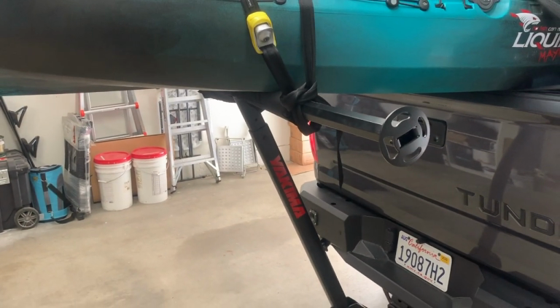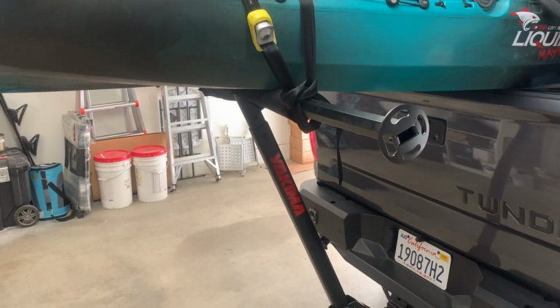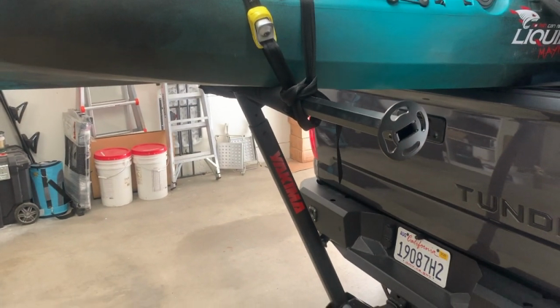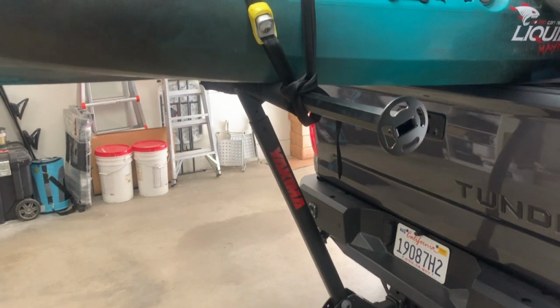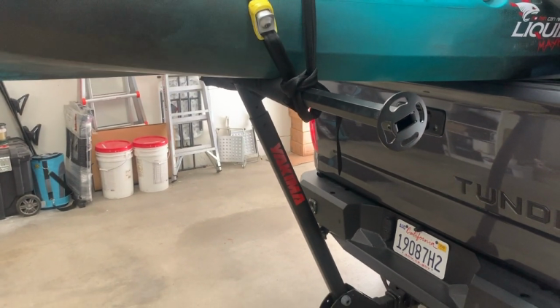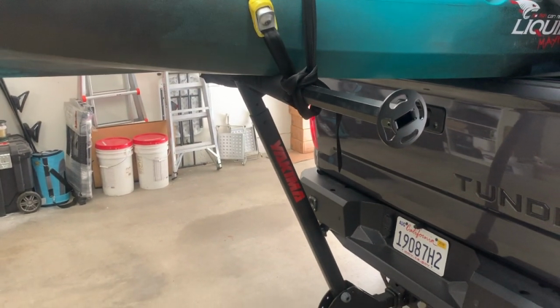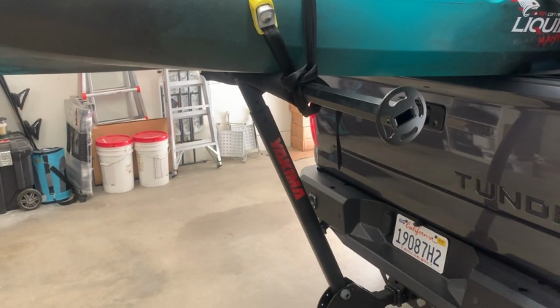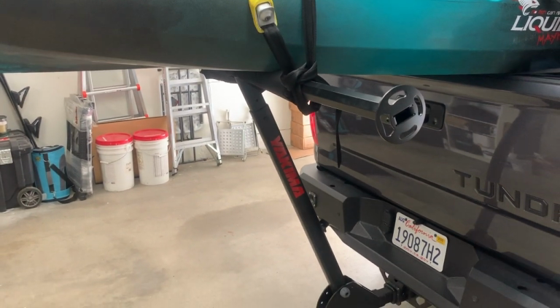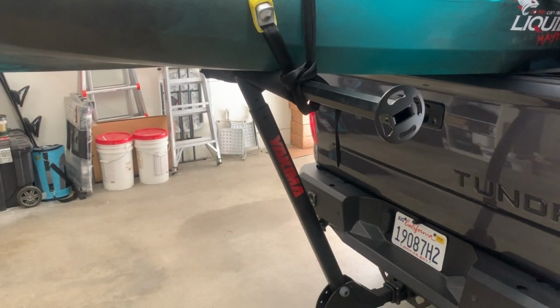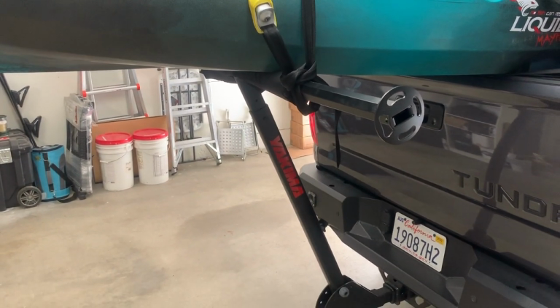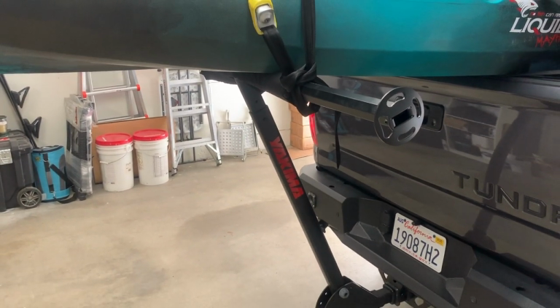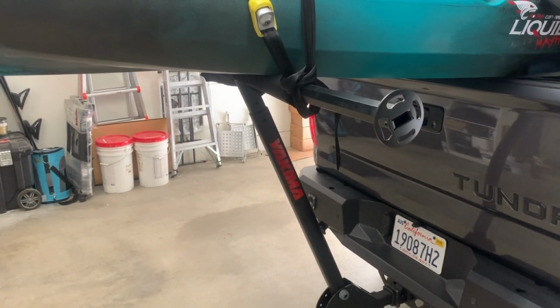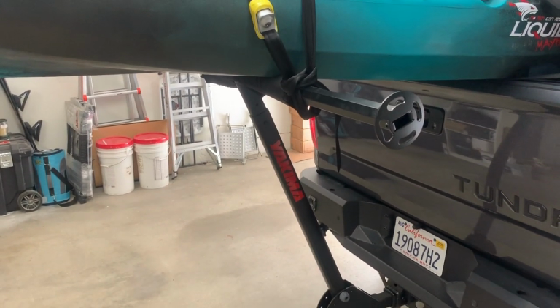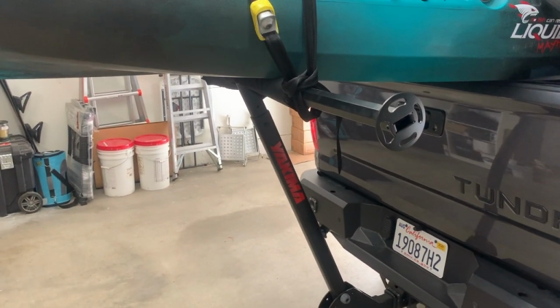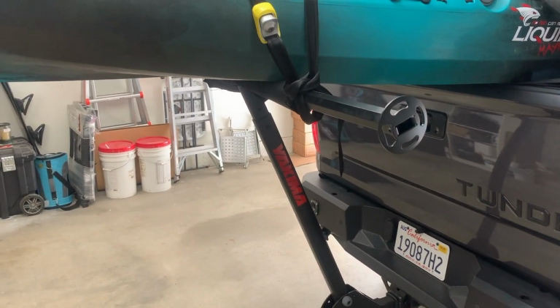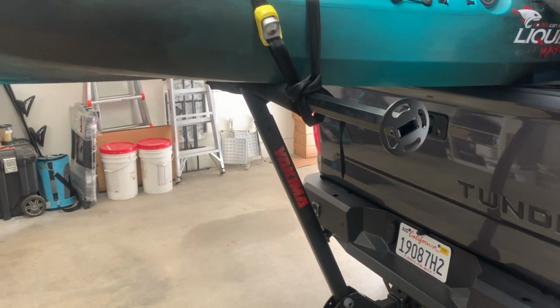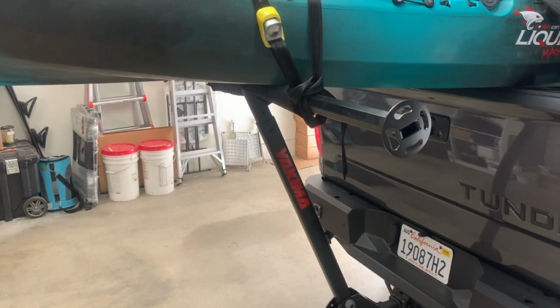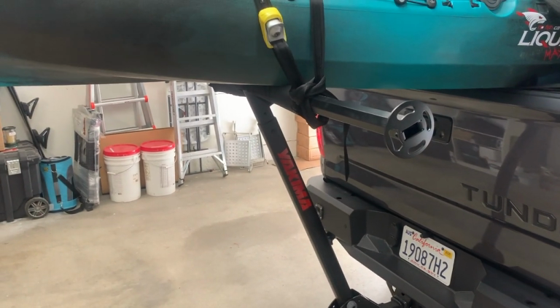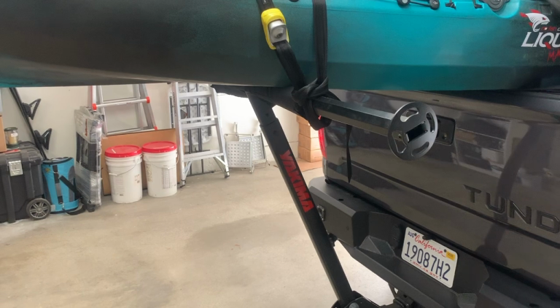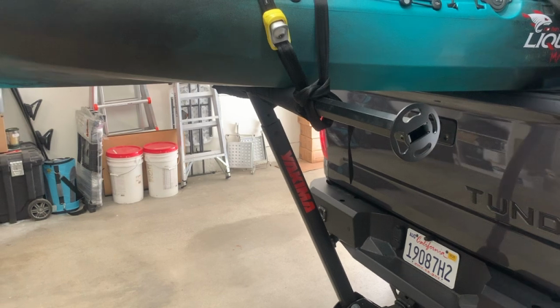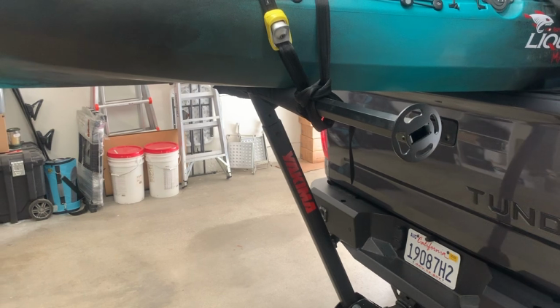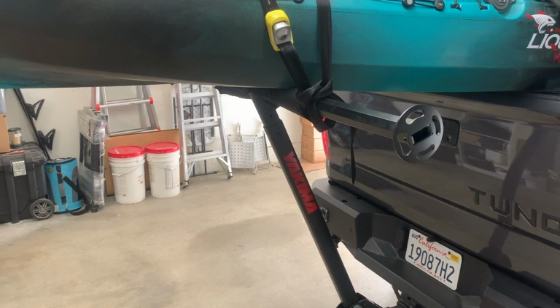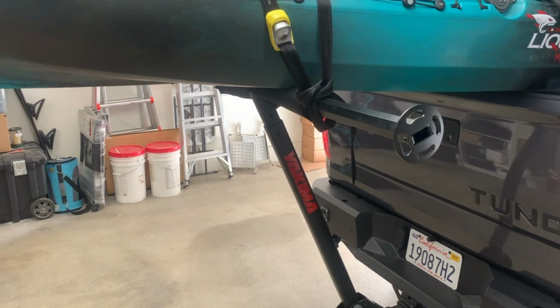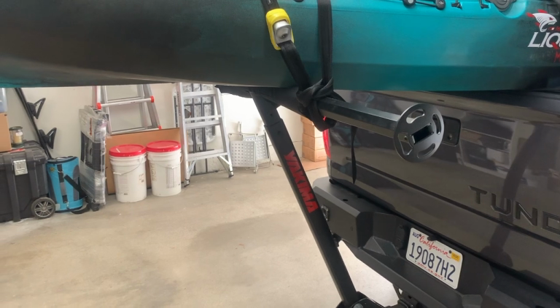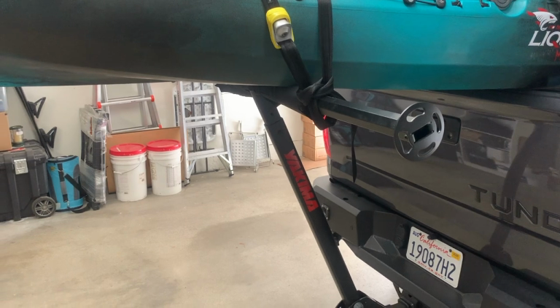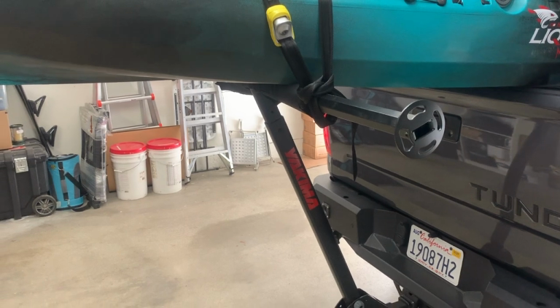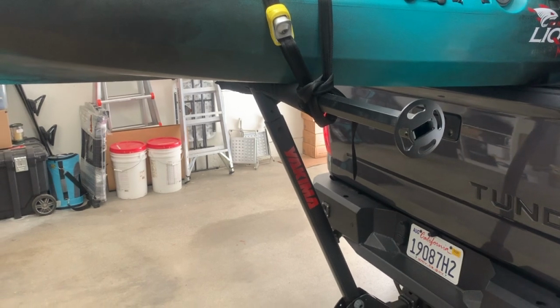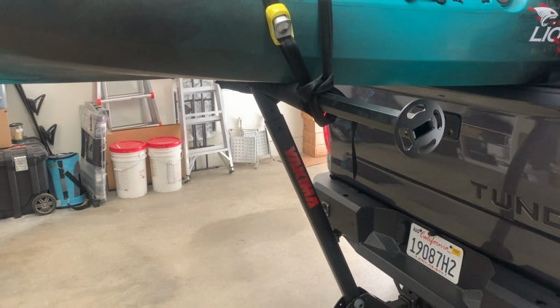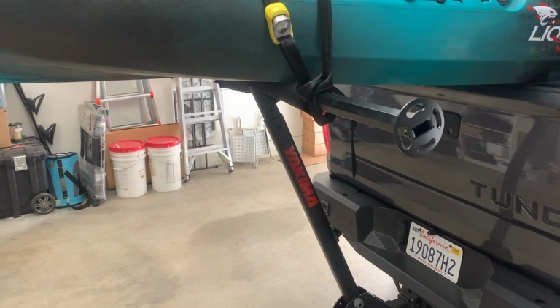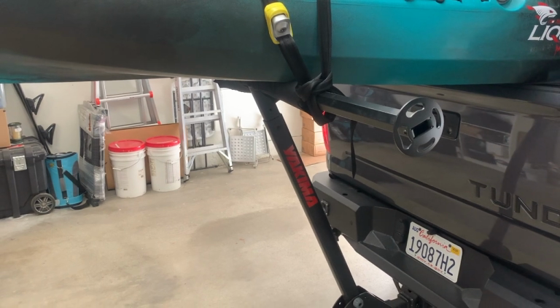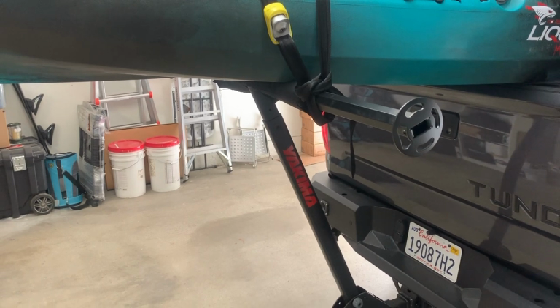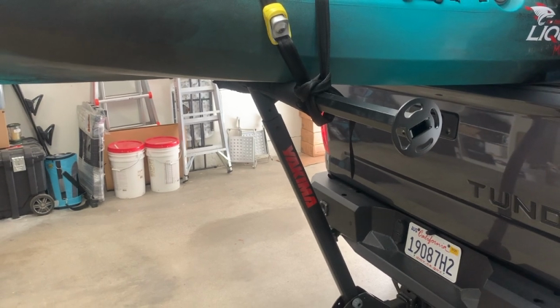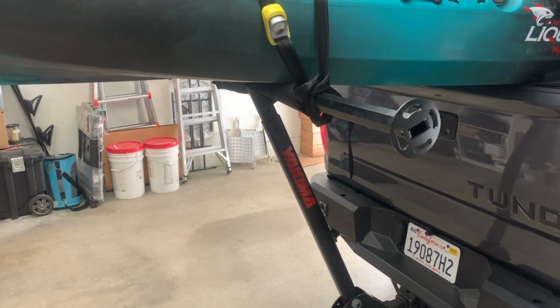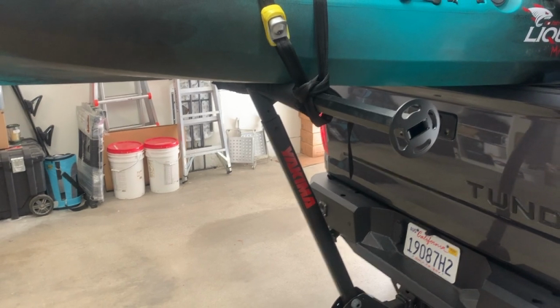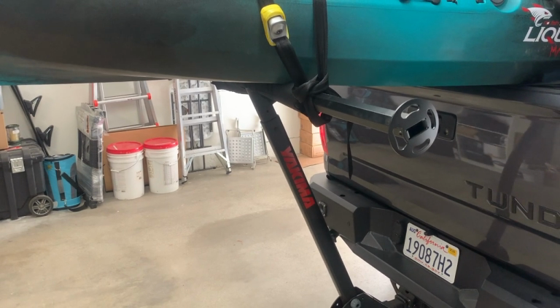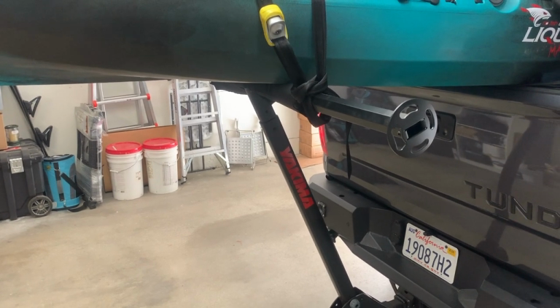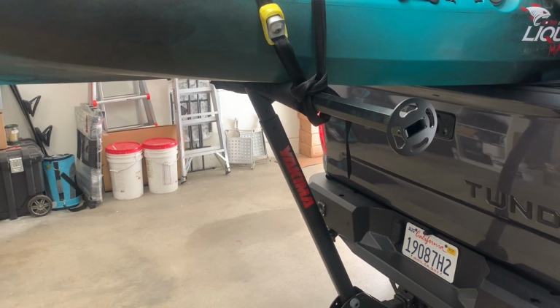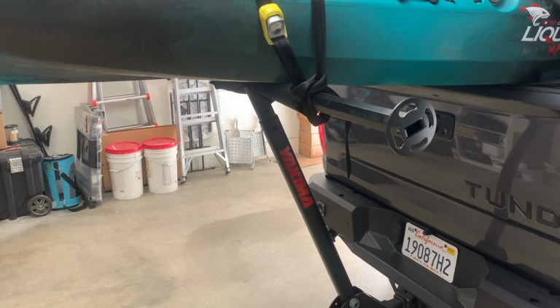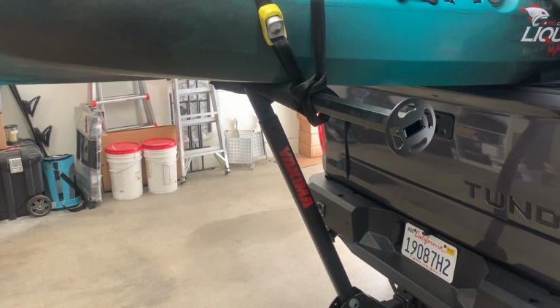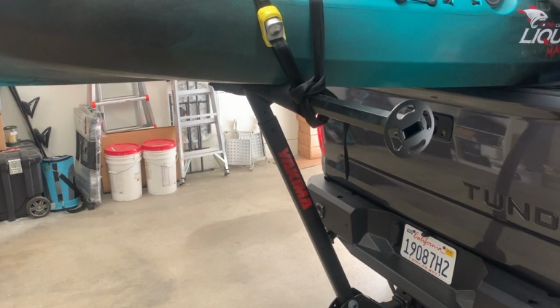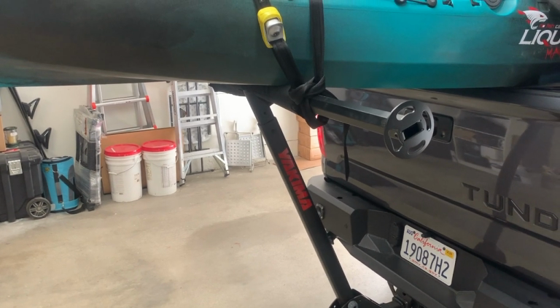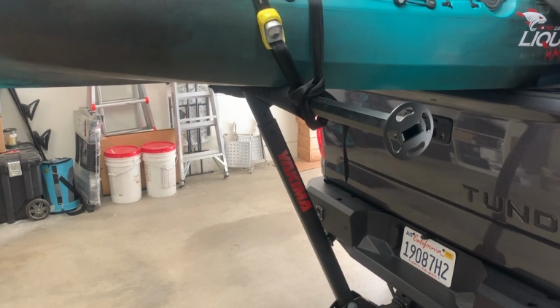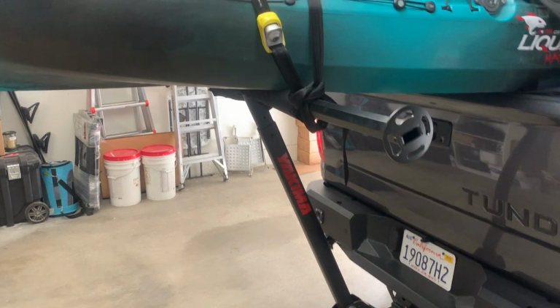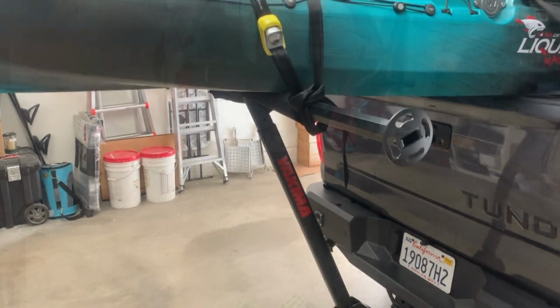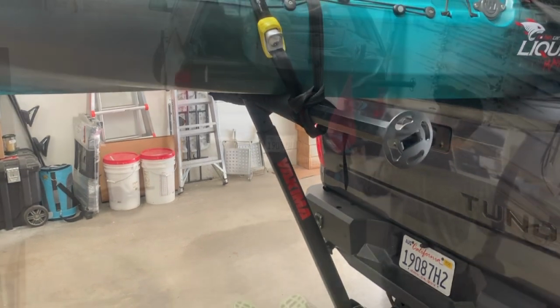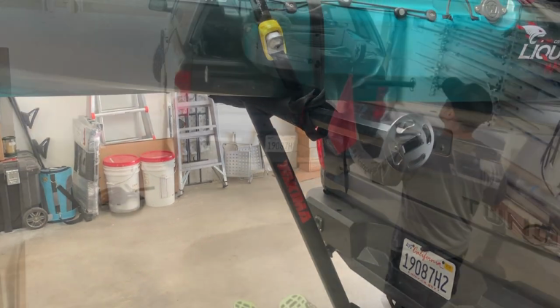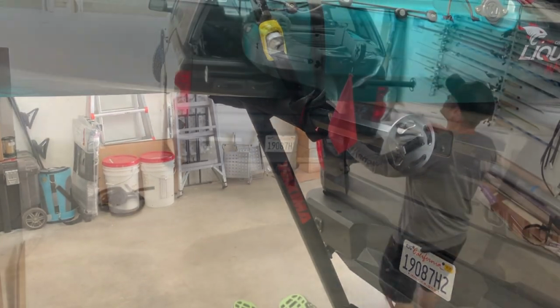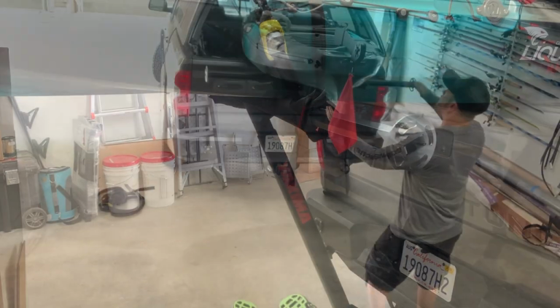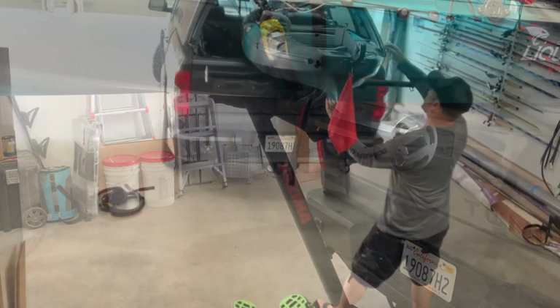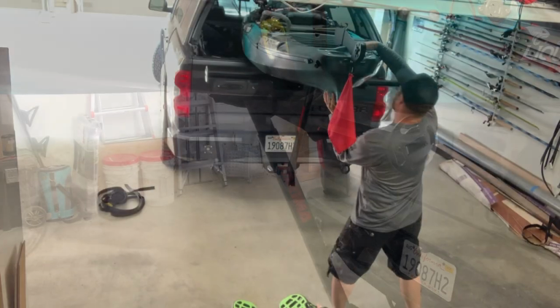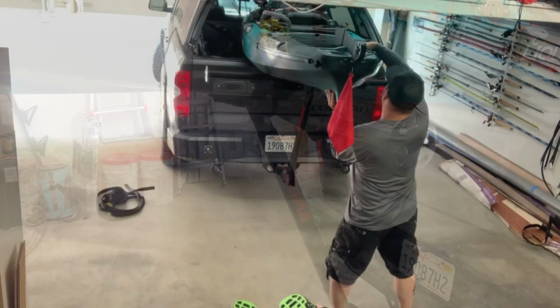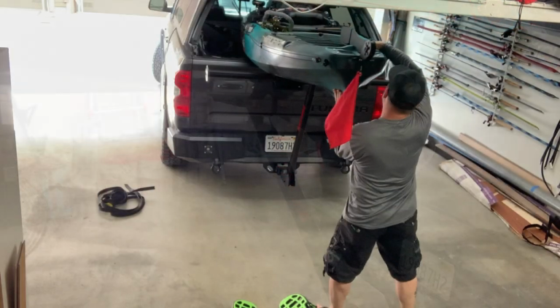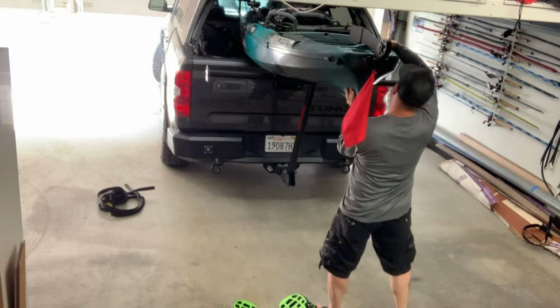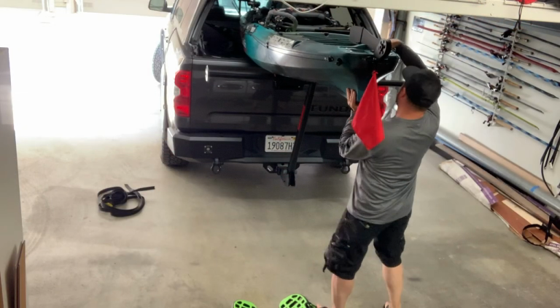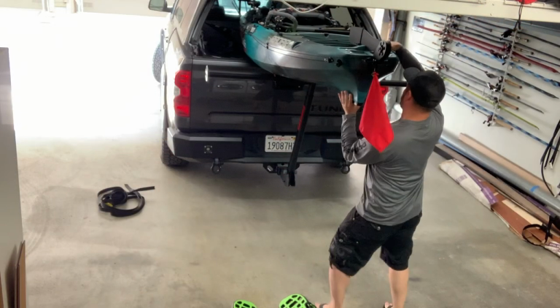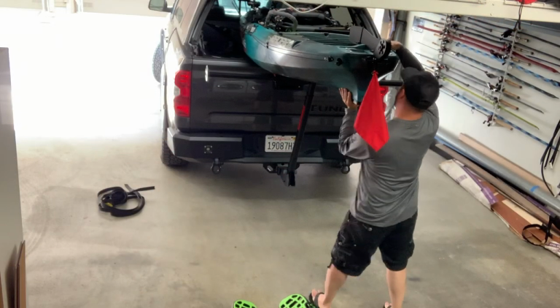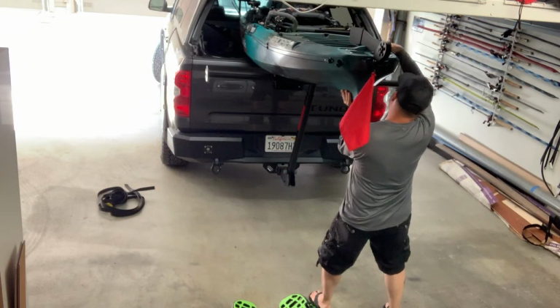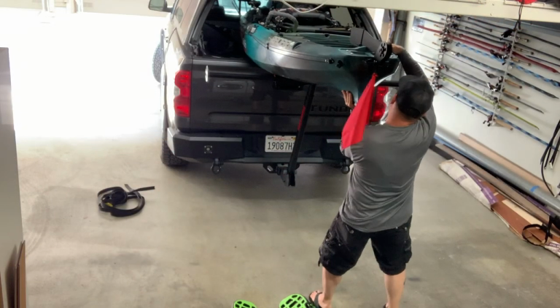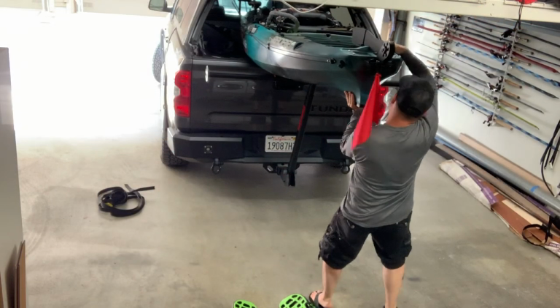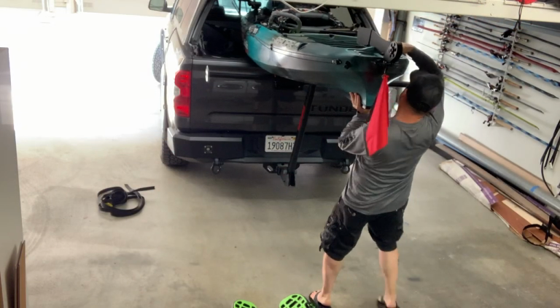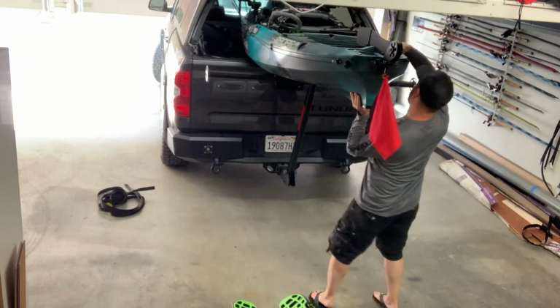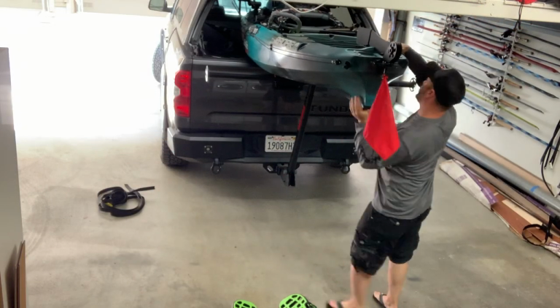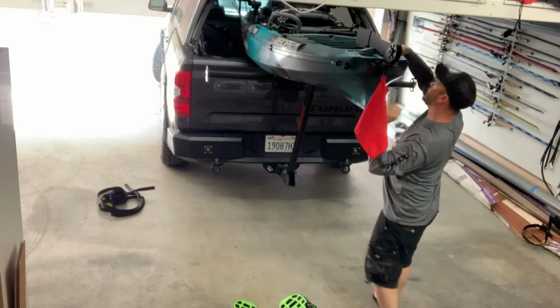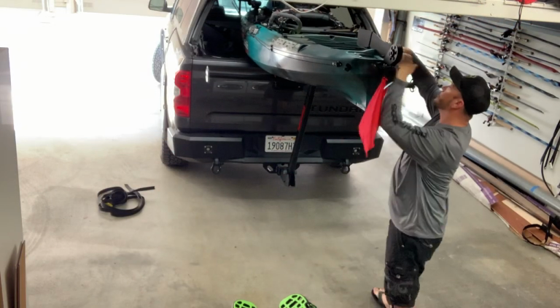Anyway, if you guys are interested in kayaking and saving your back a little bit, these Yakima long arms are awesome.